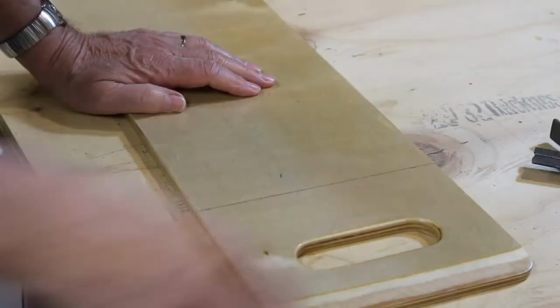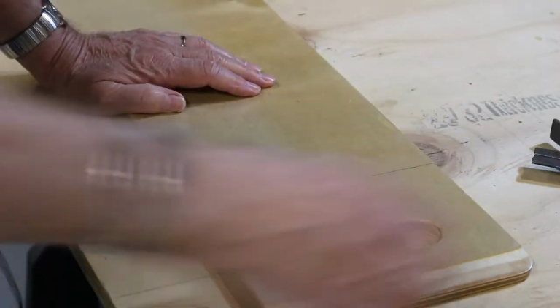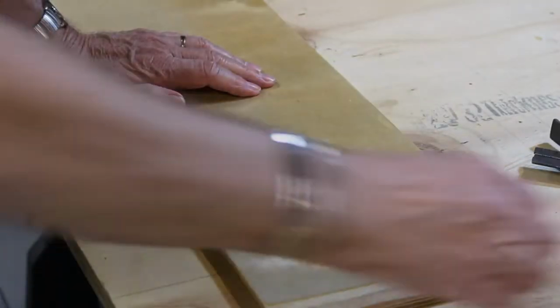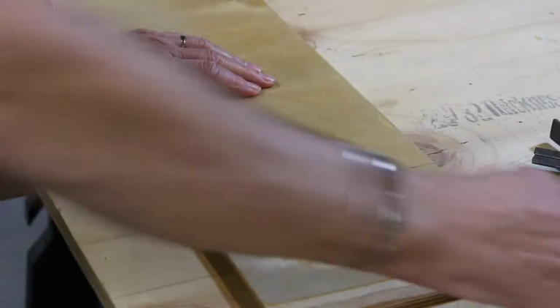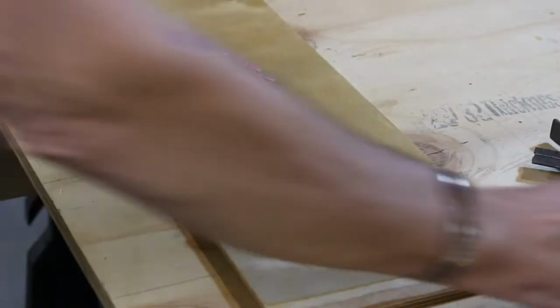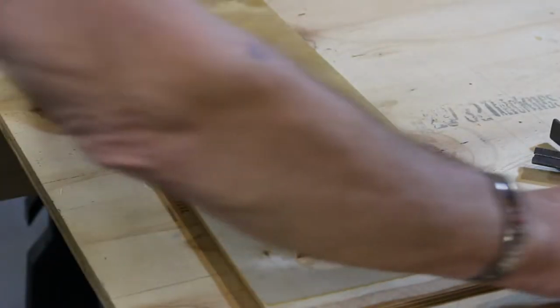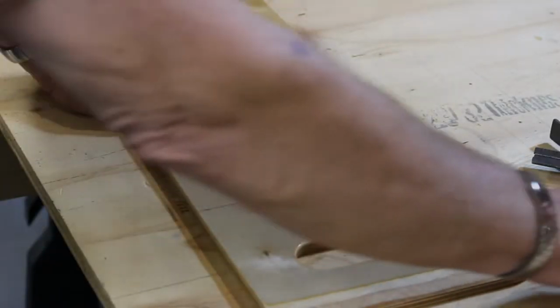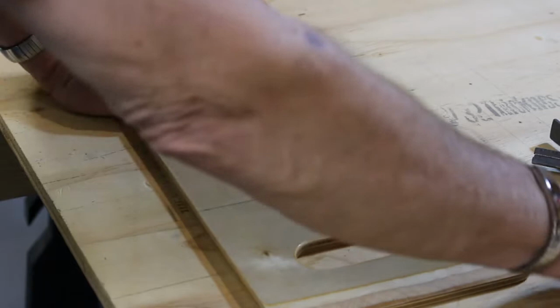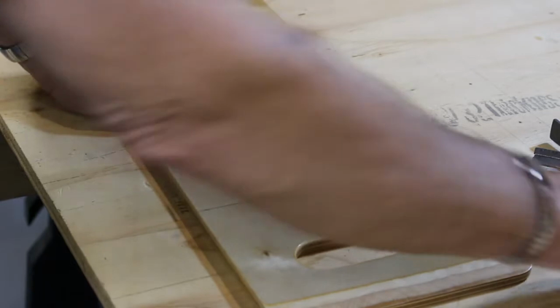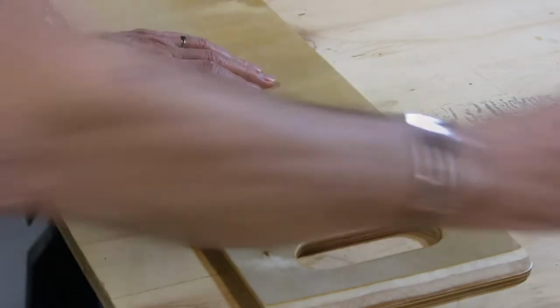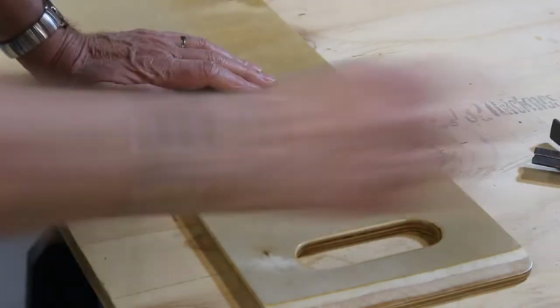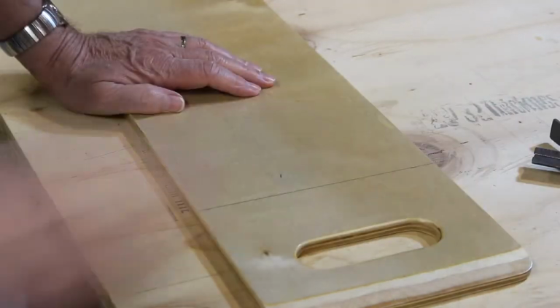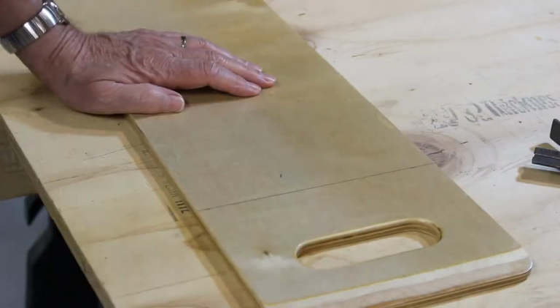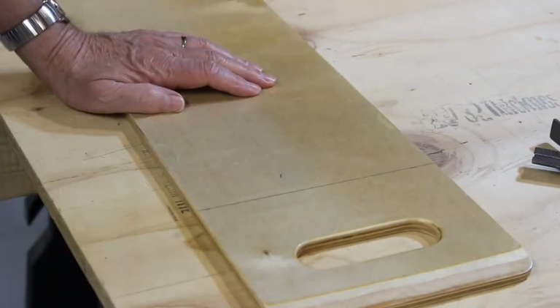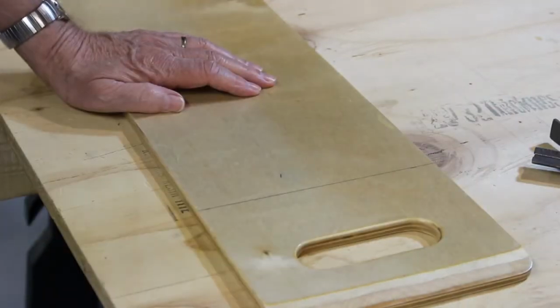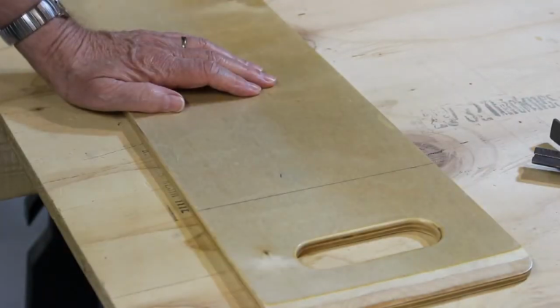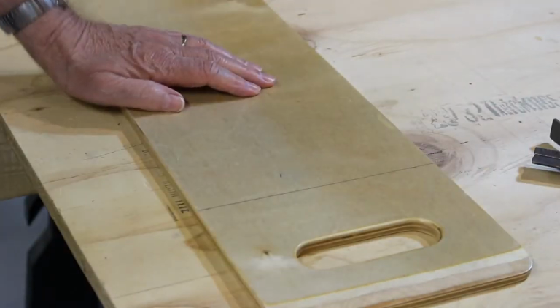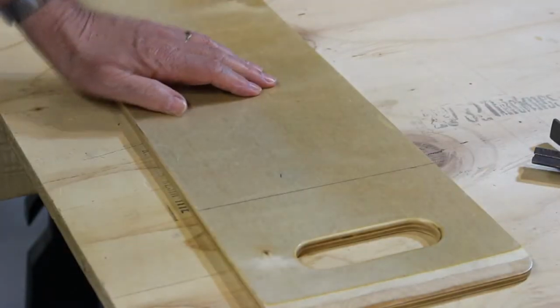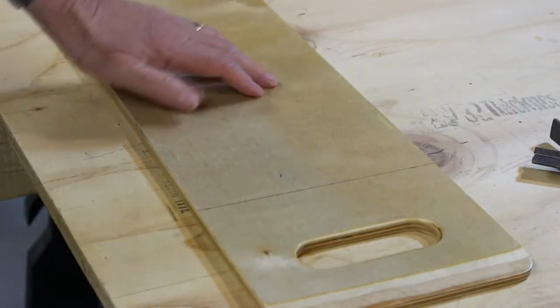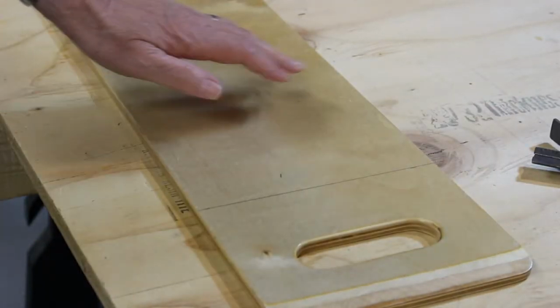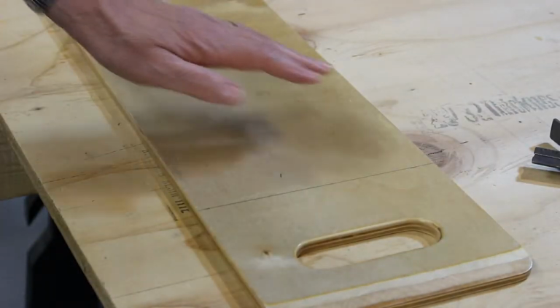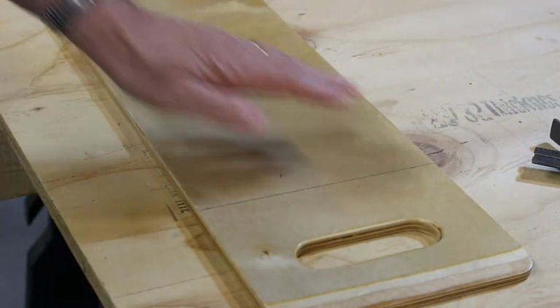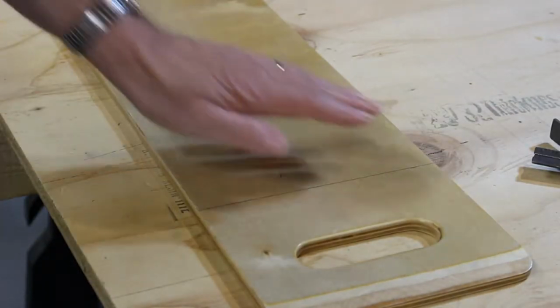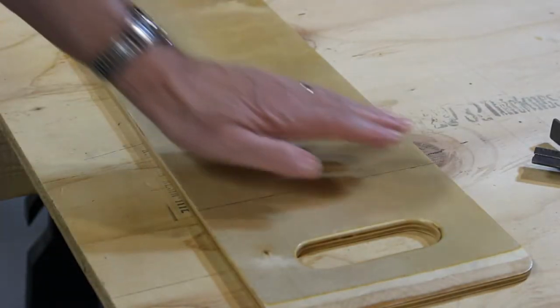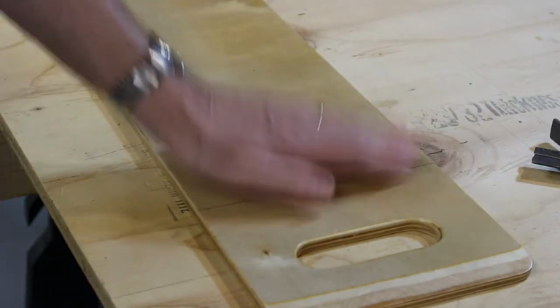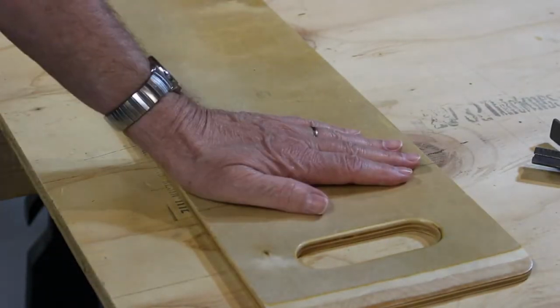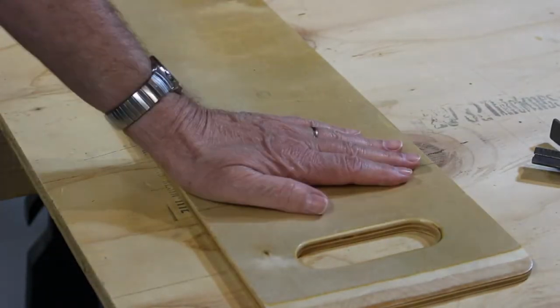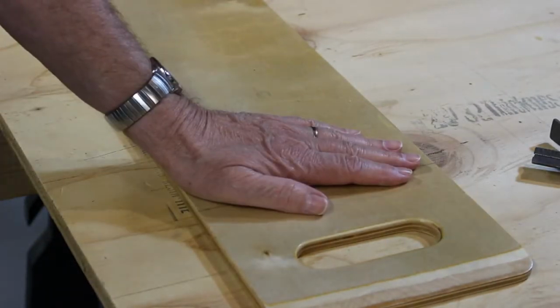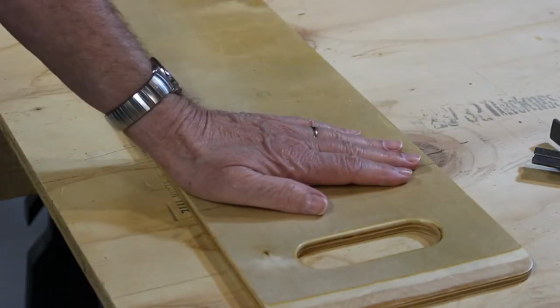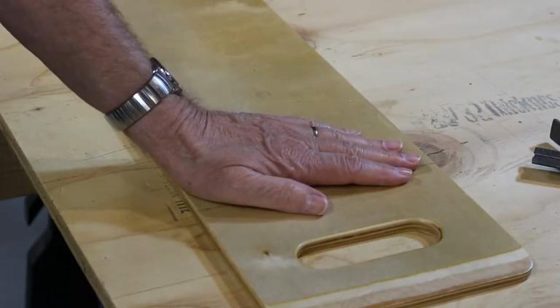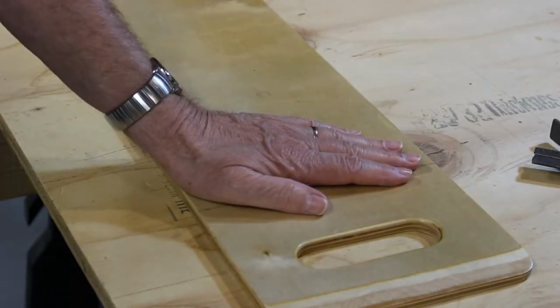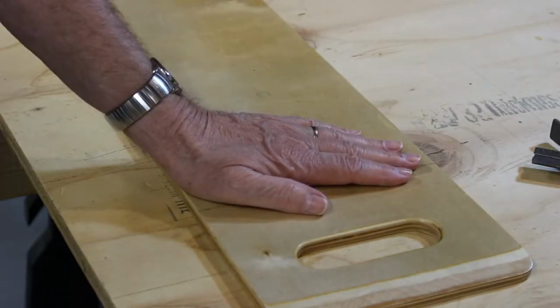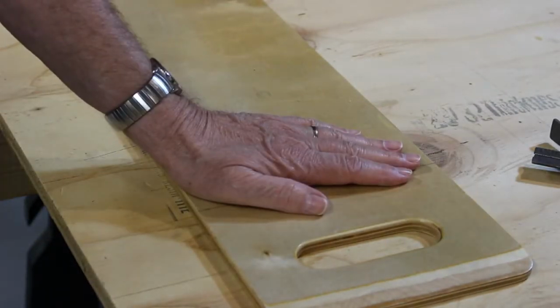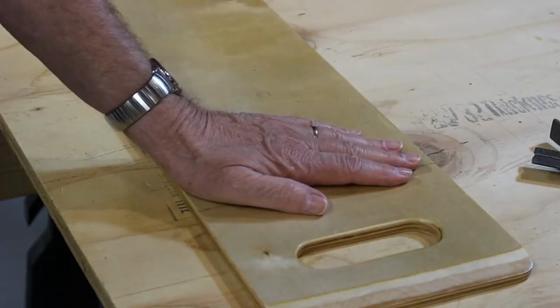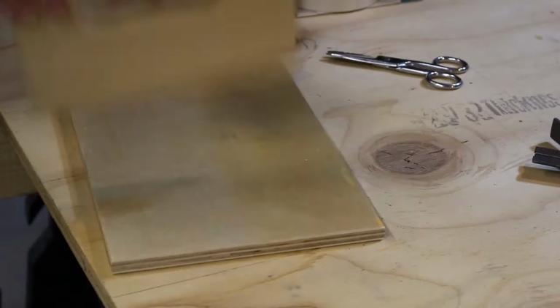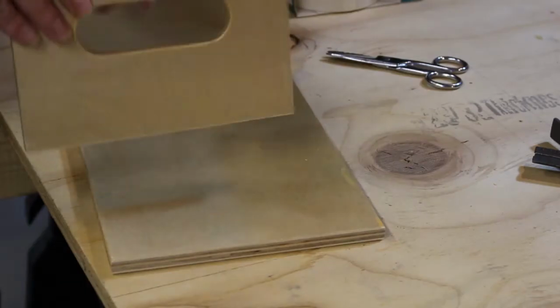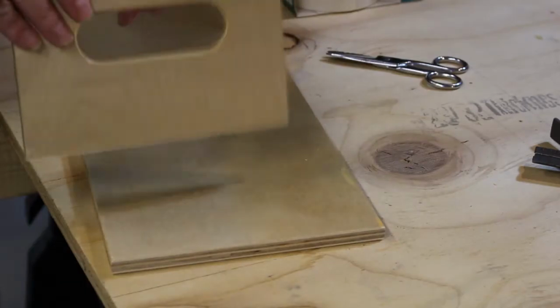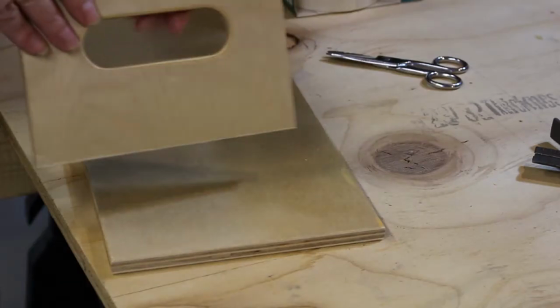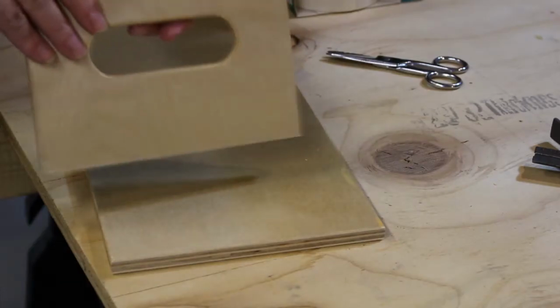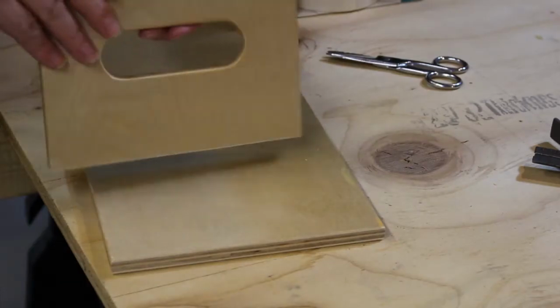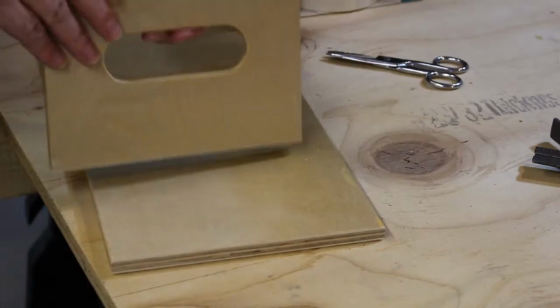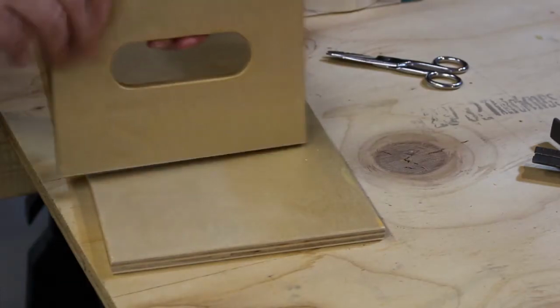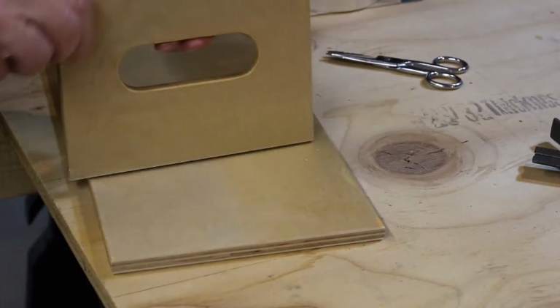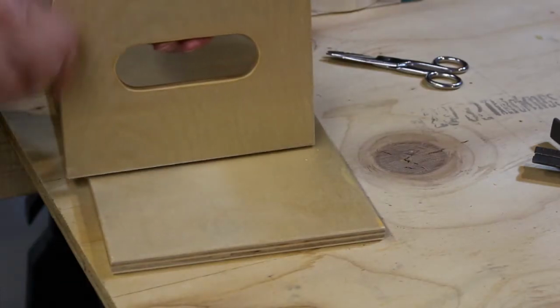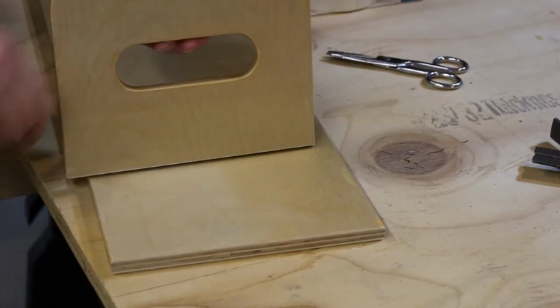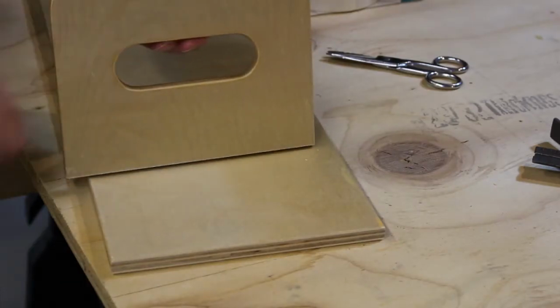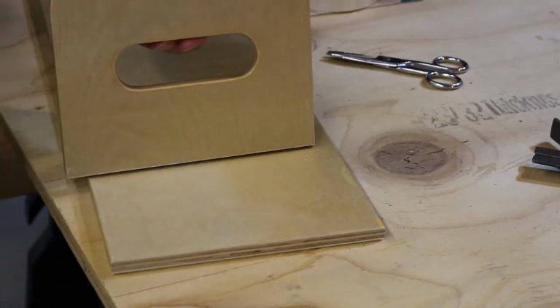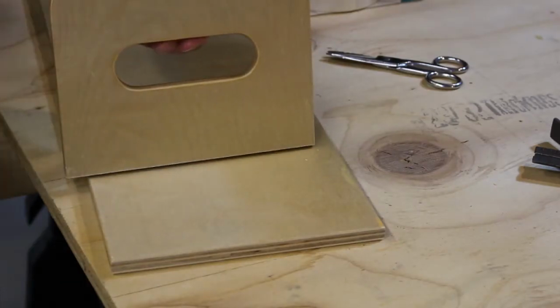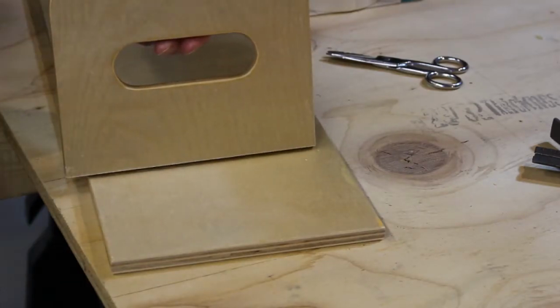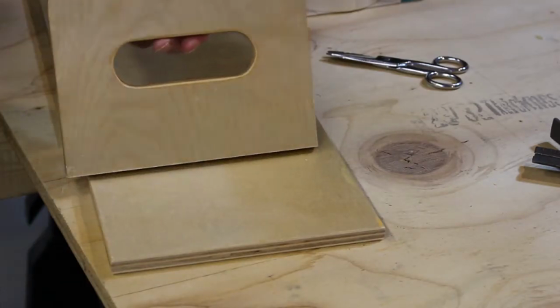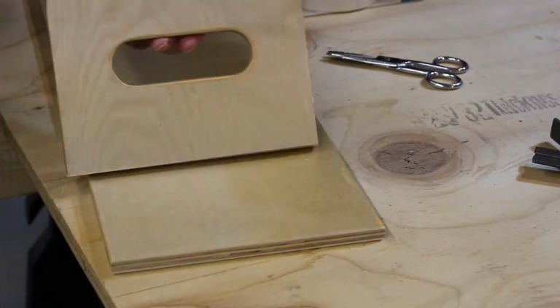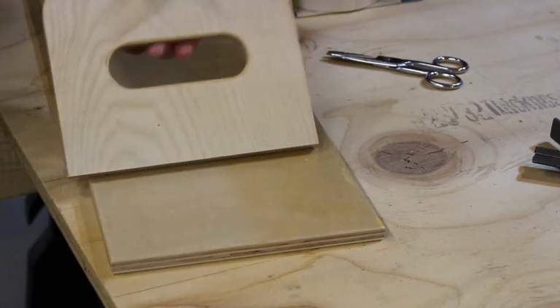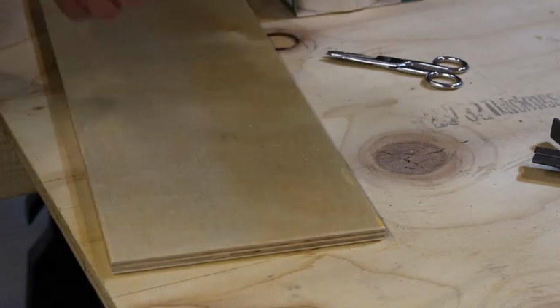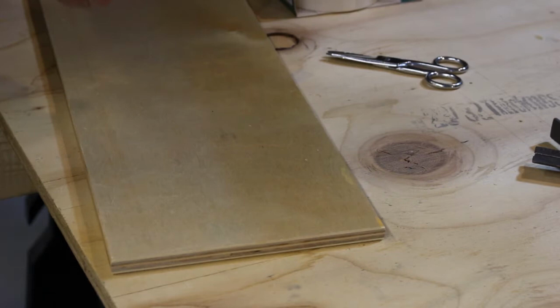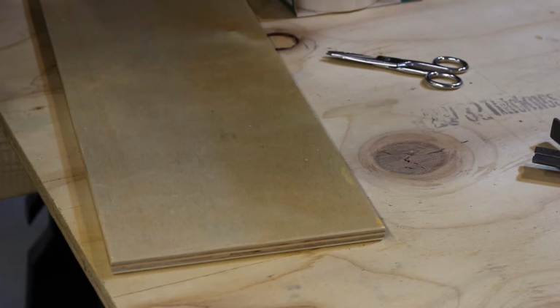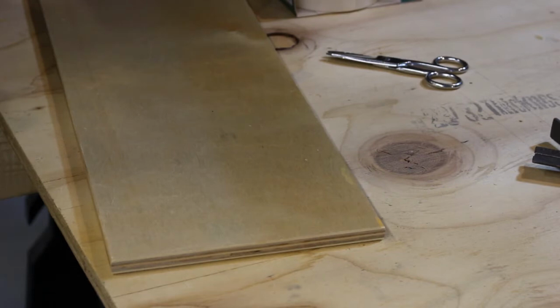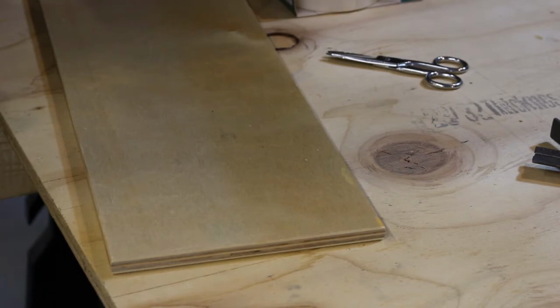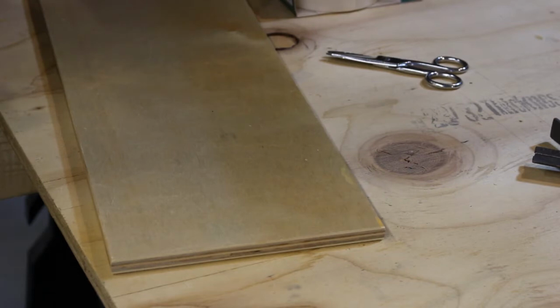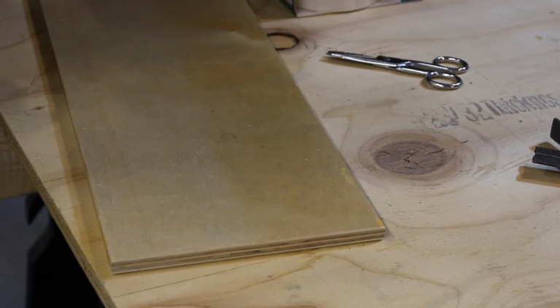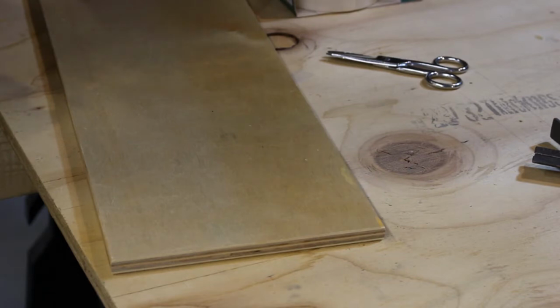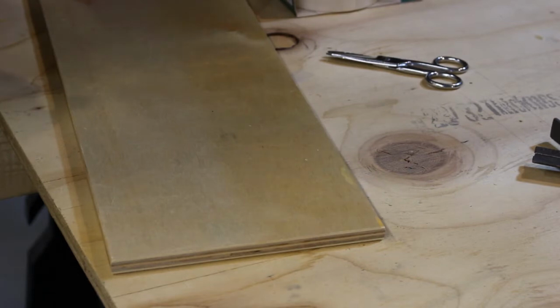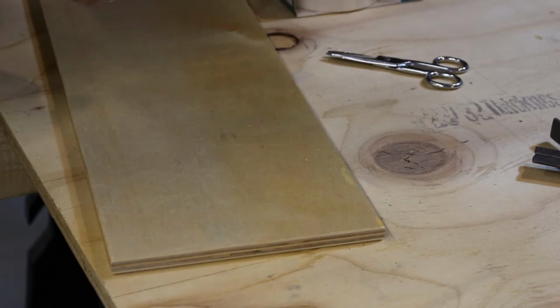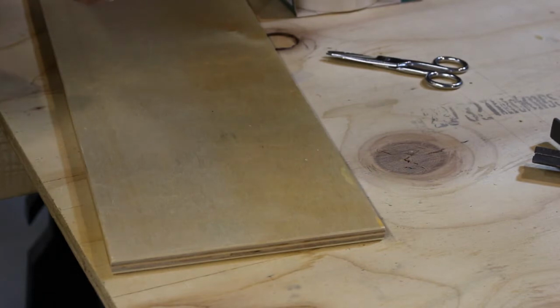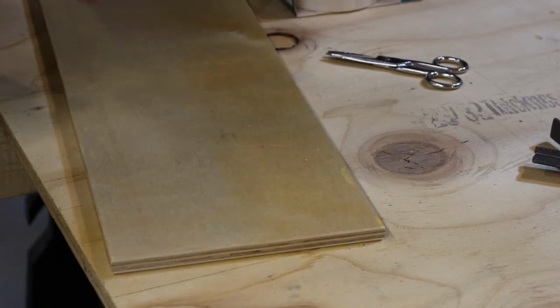I'm going to go over to the saw and cut this off. There's the piece I cut off.